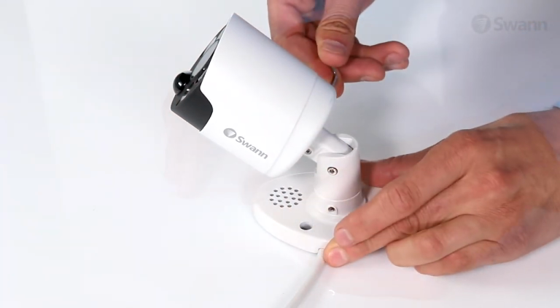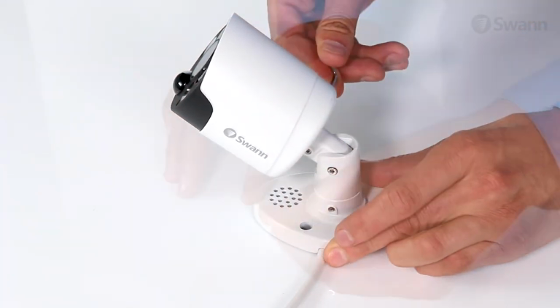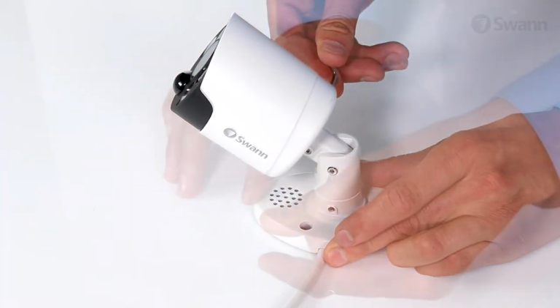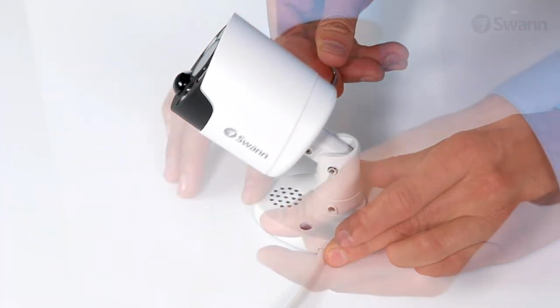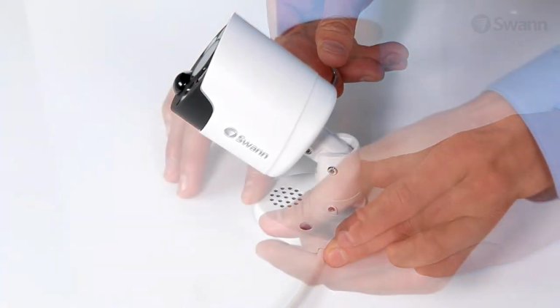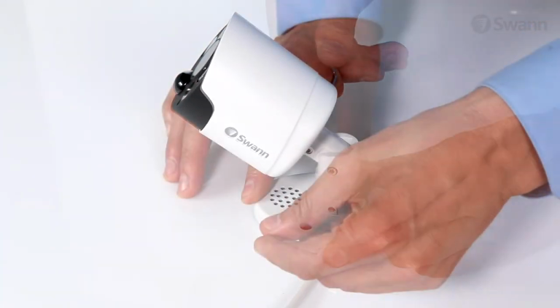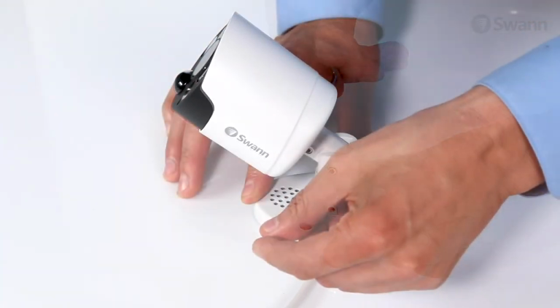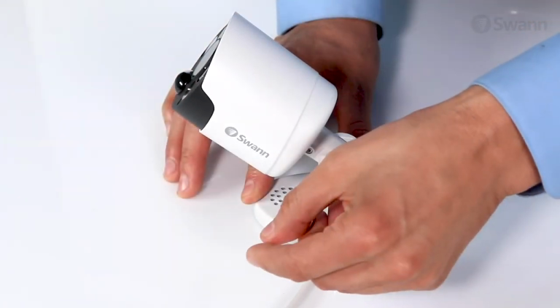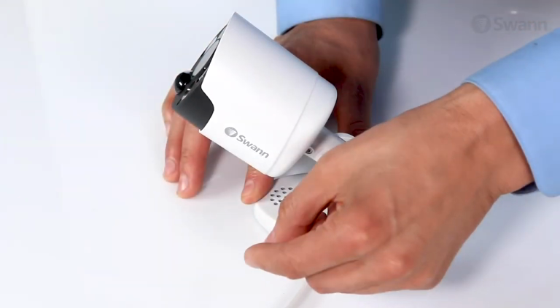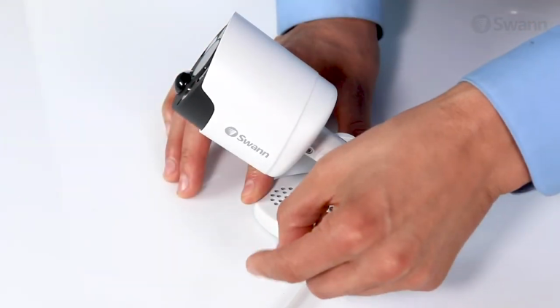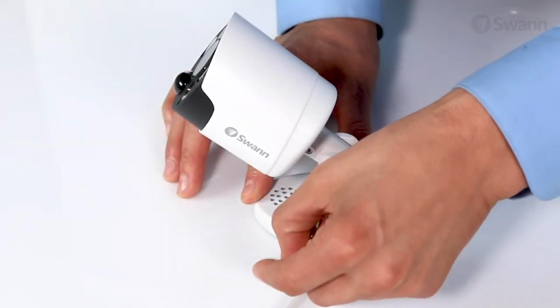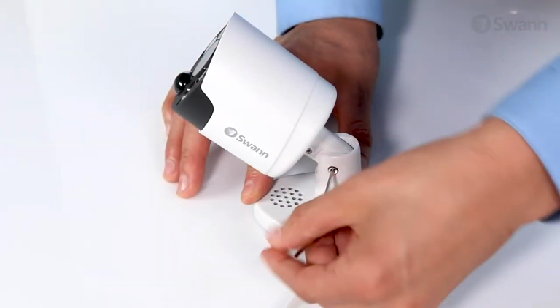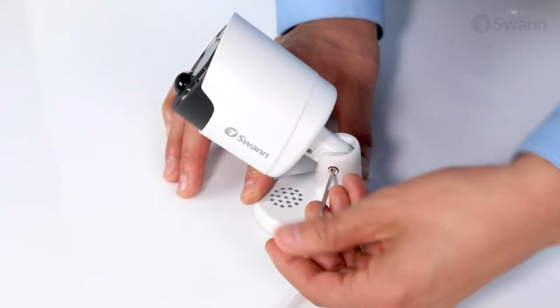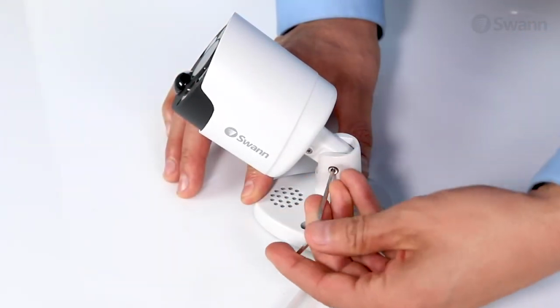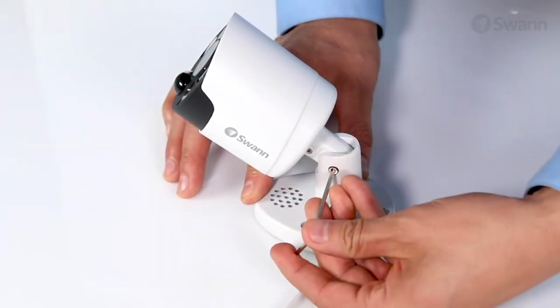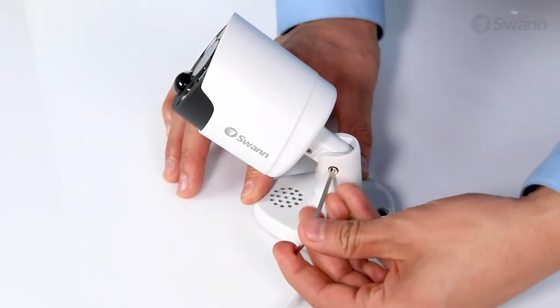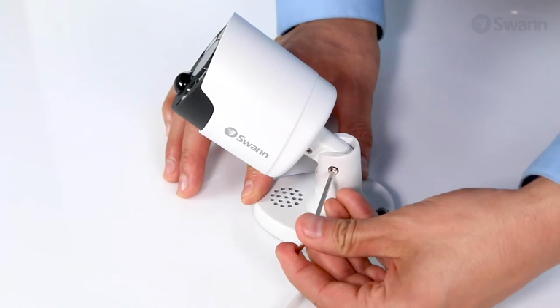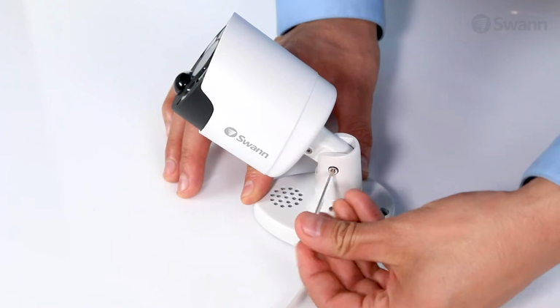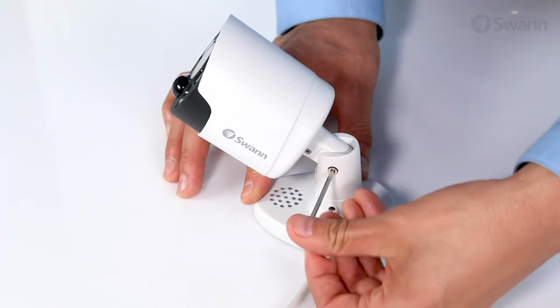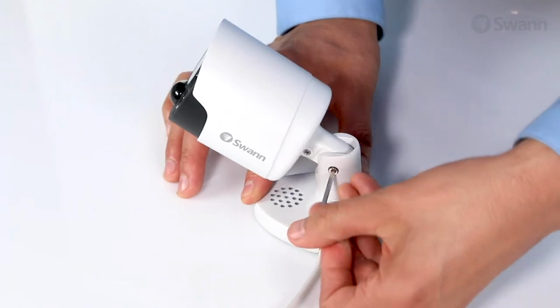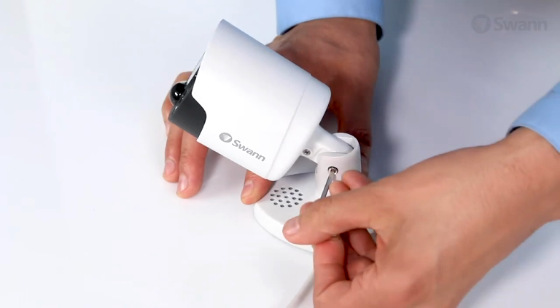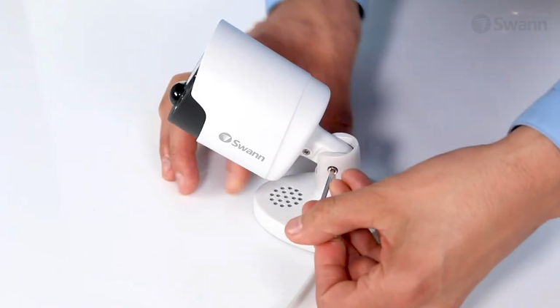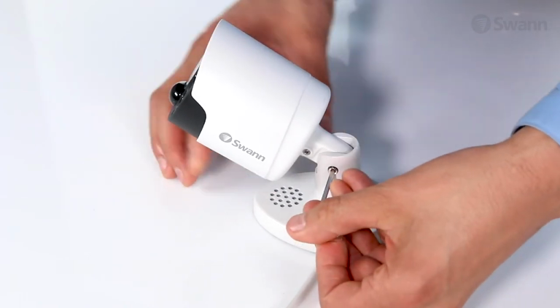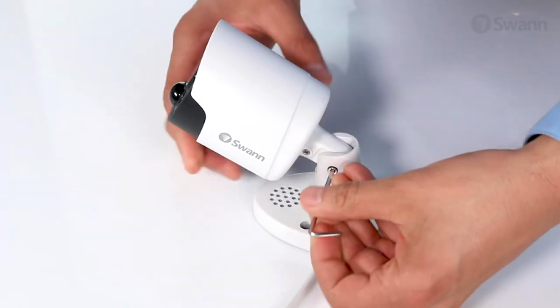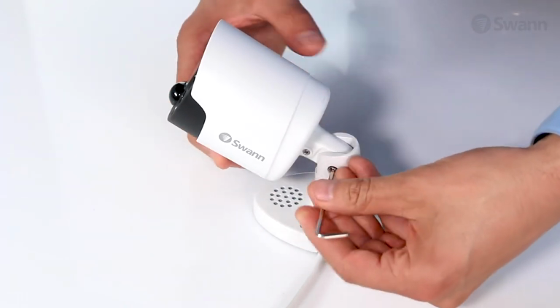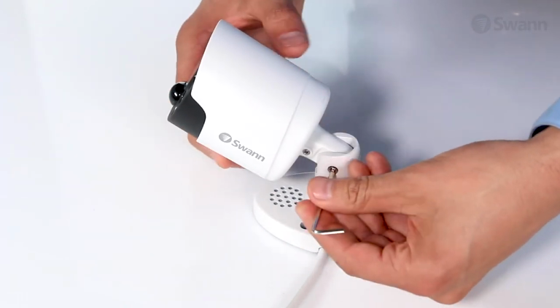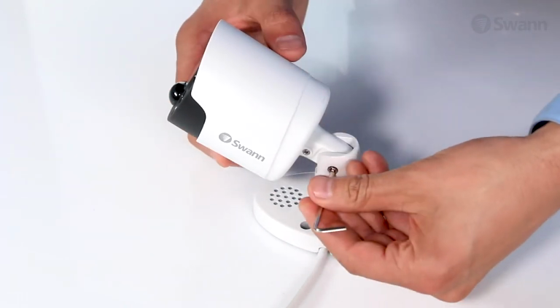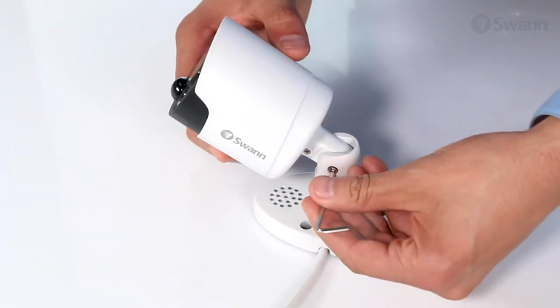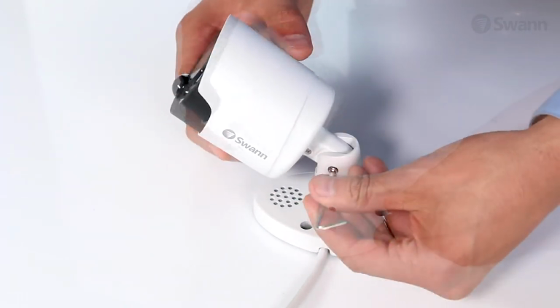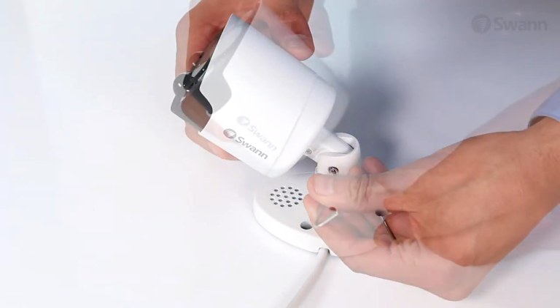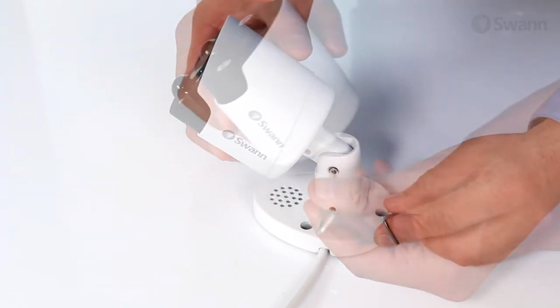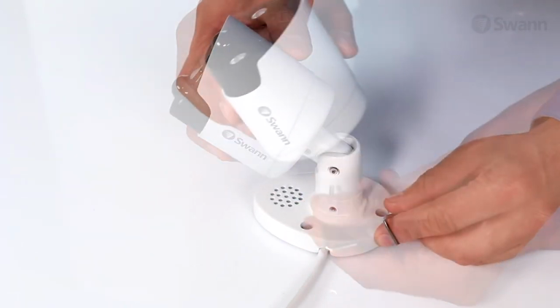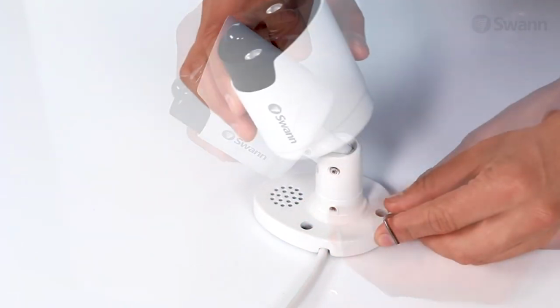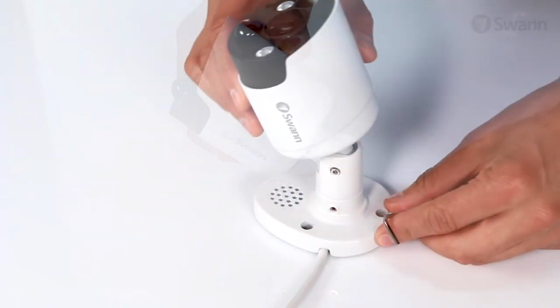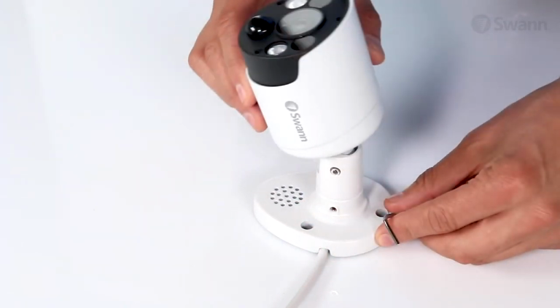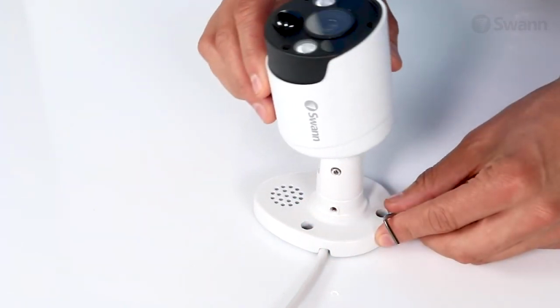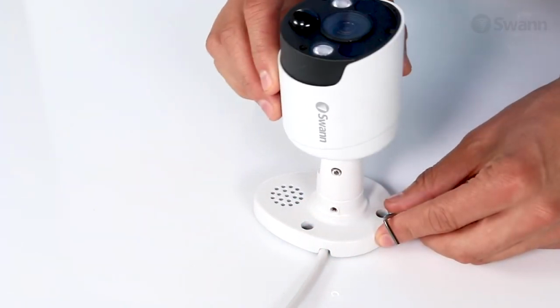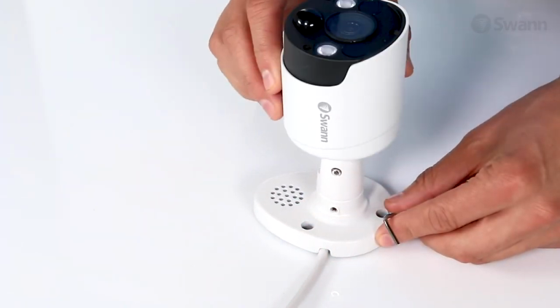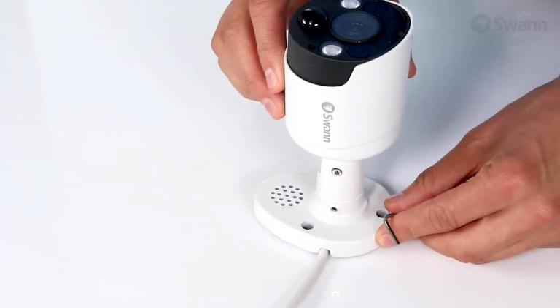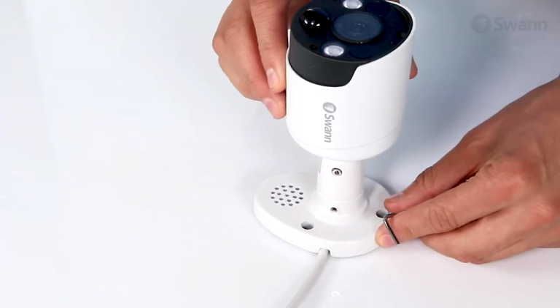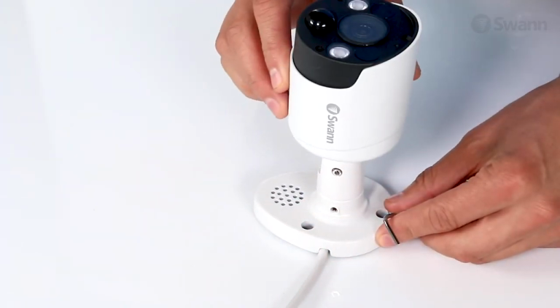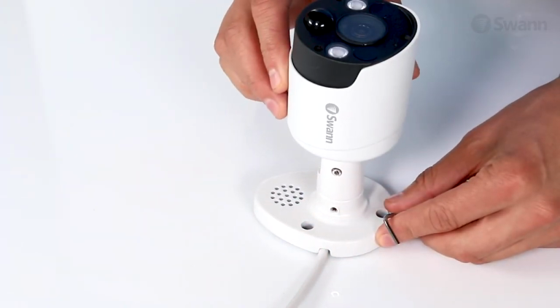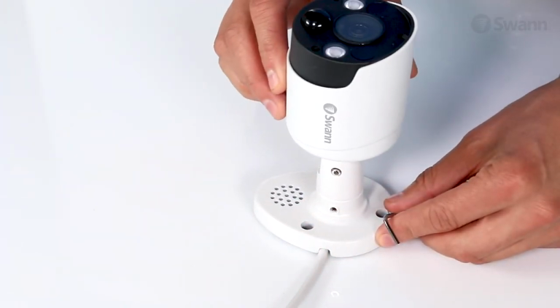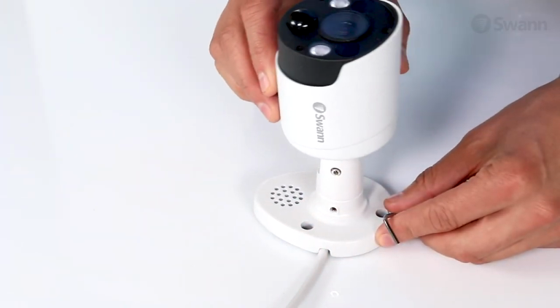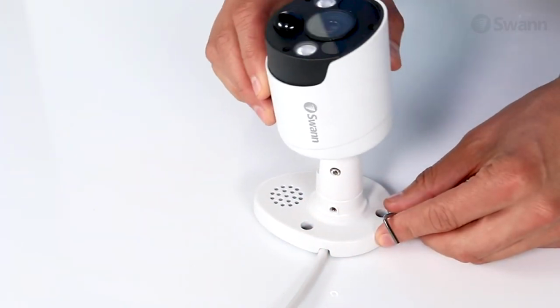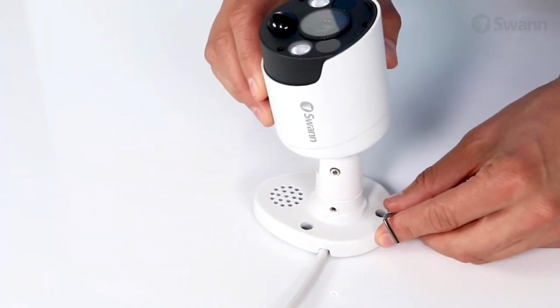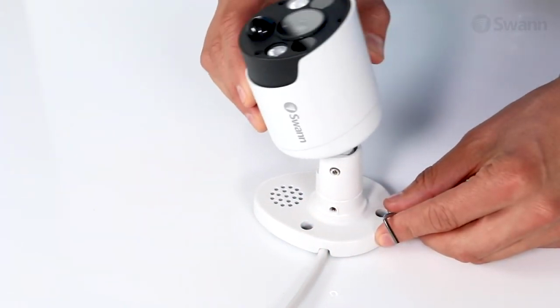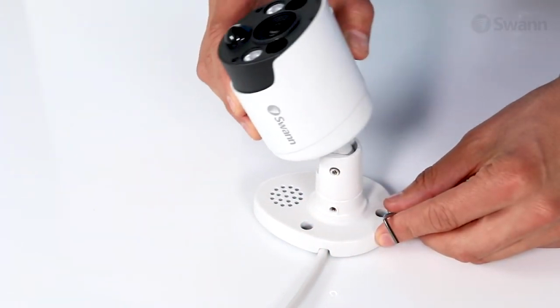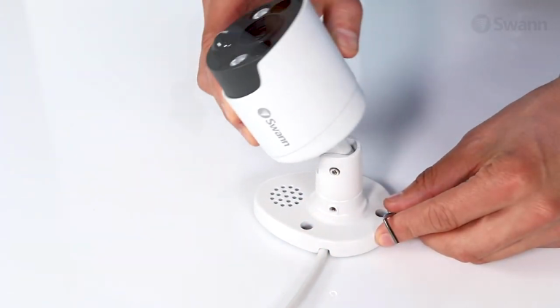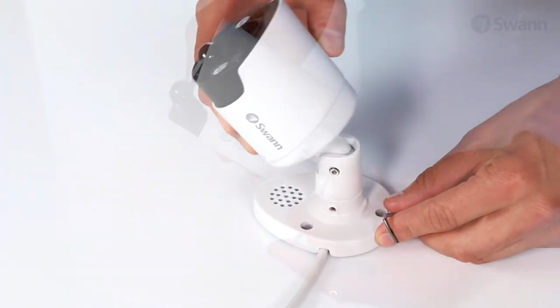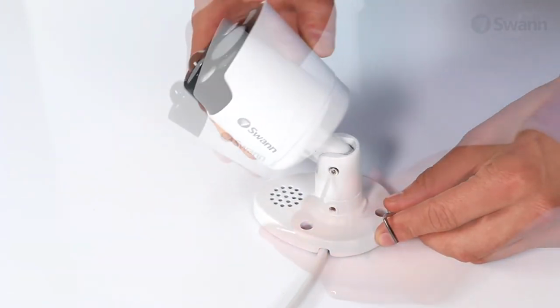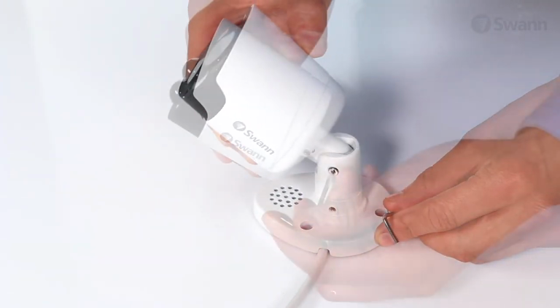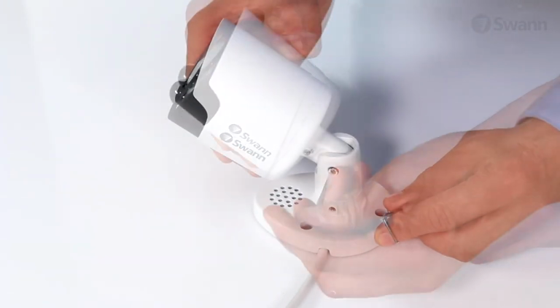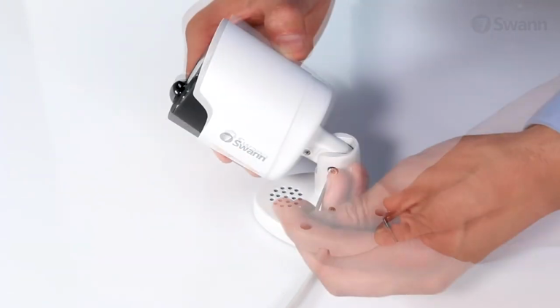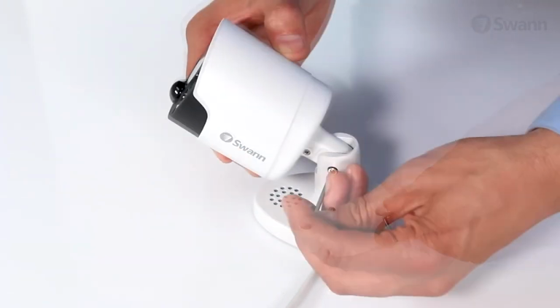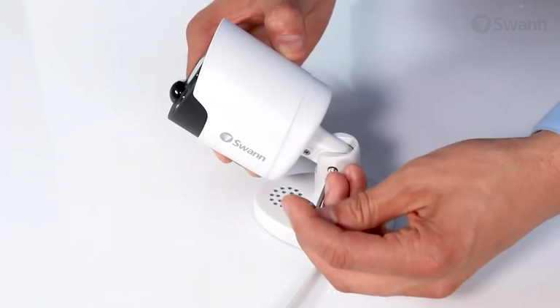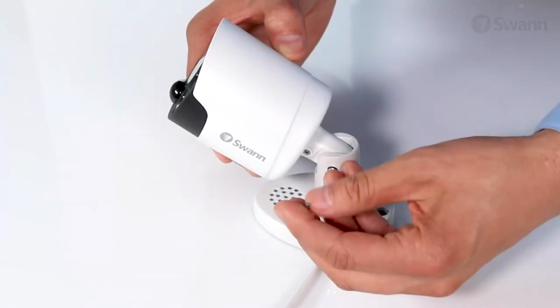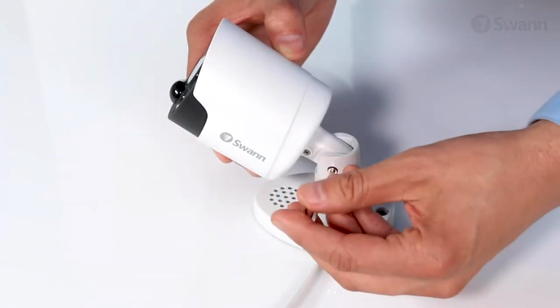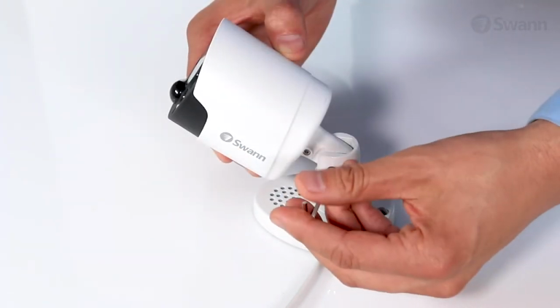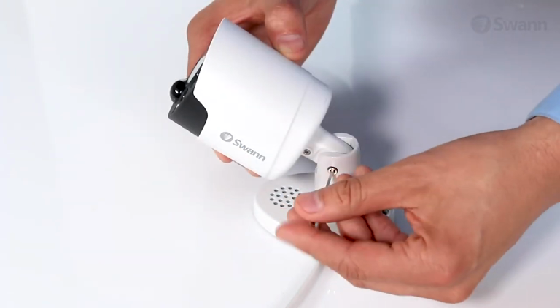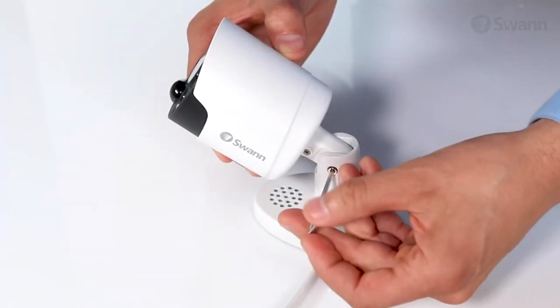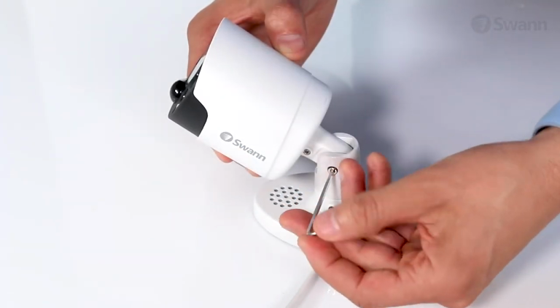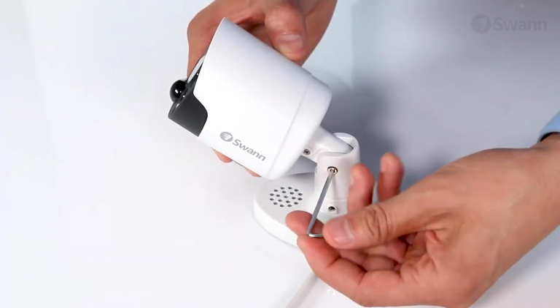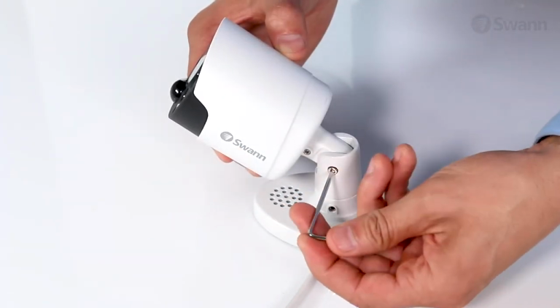To tilt the camera up and down, loosen the screw and tilt the camera into your desired position, and then secure it in place.